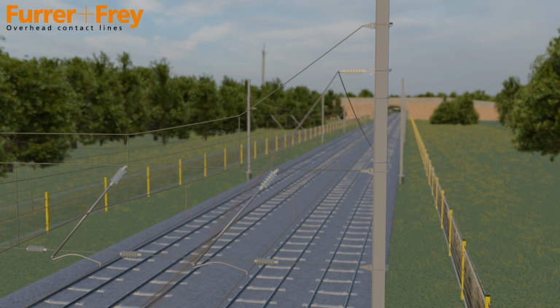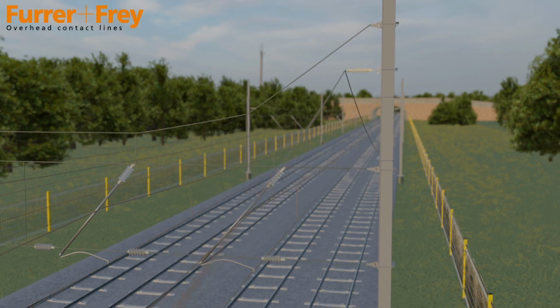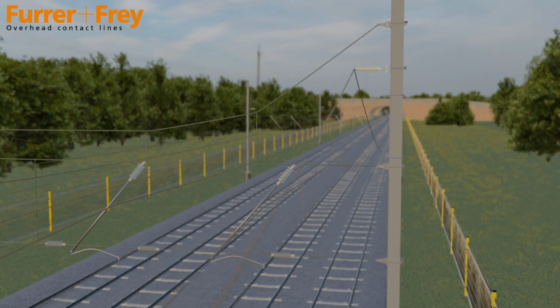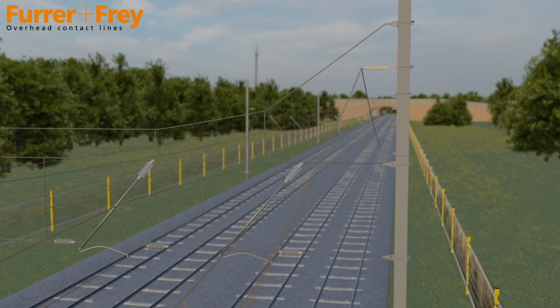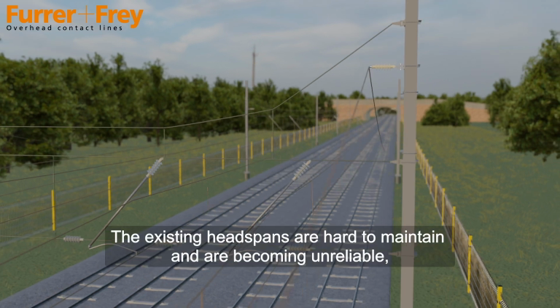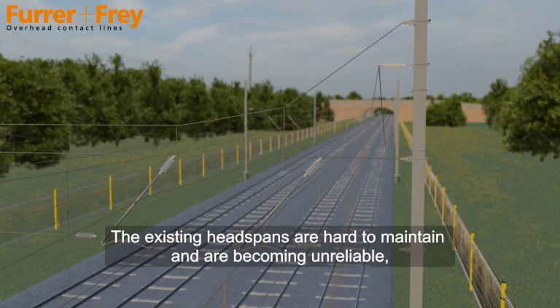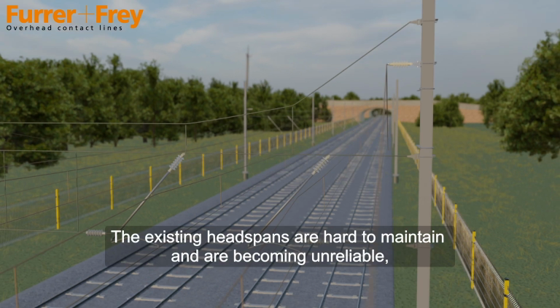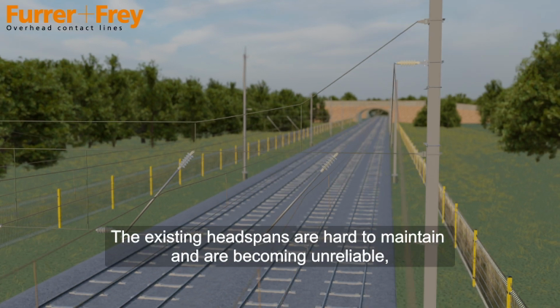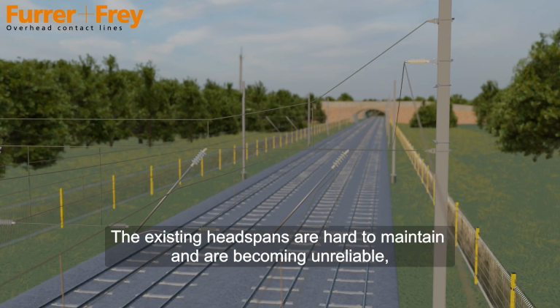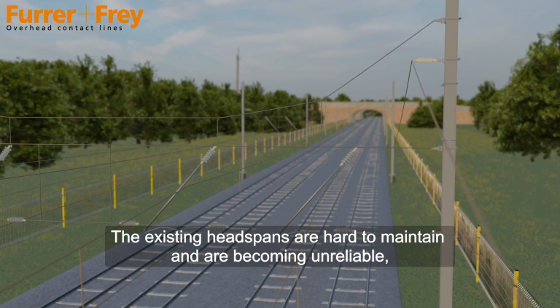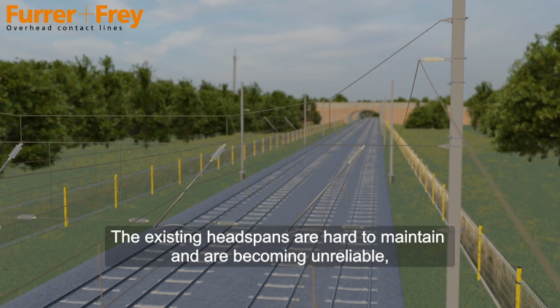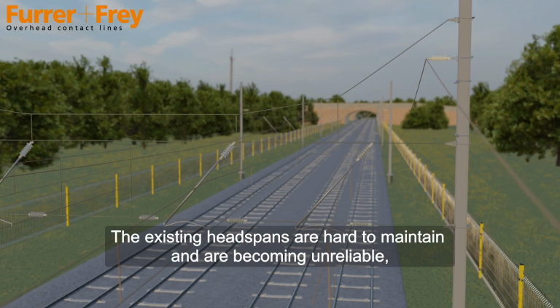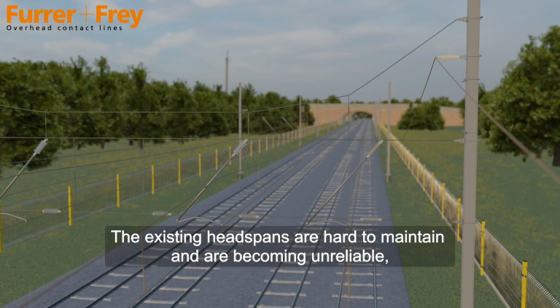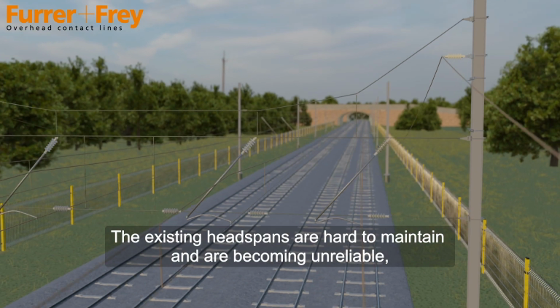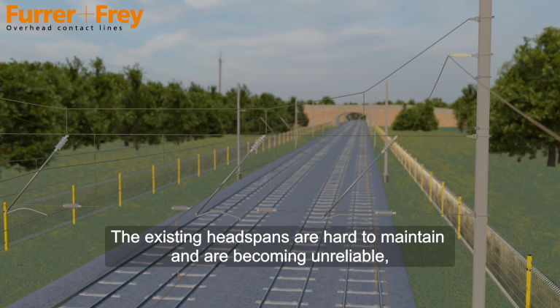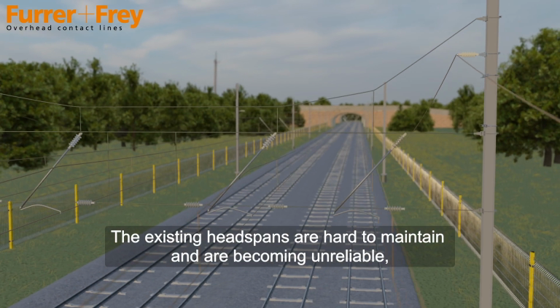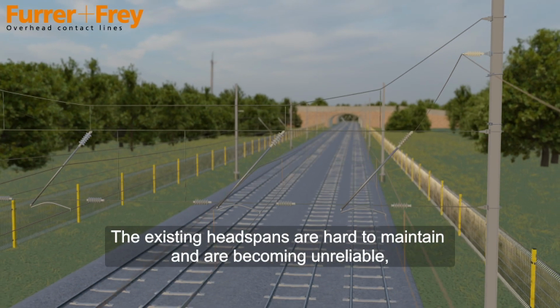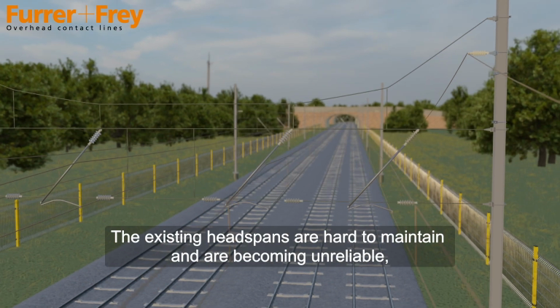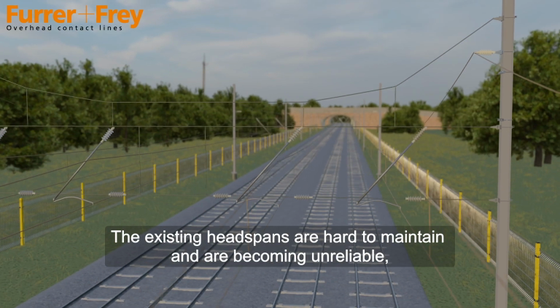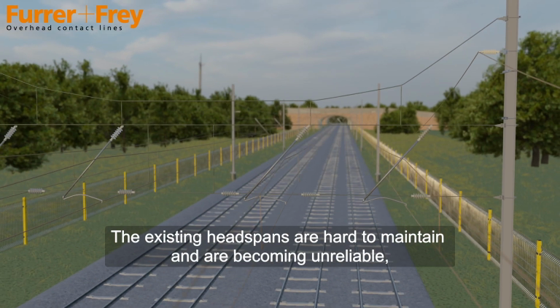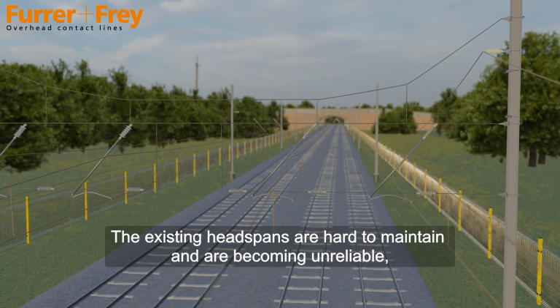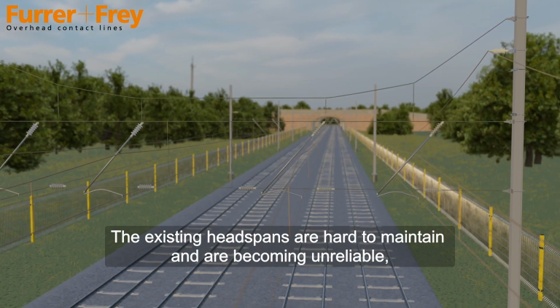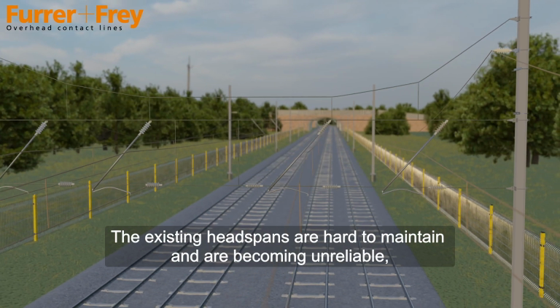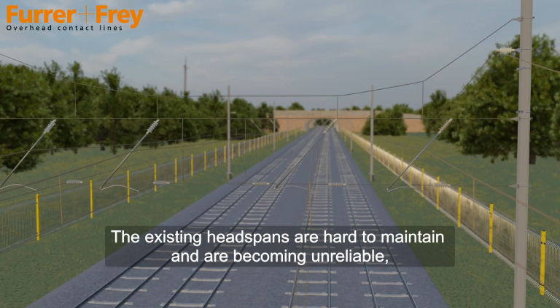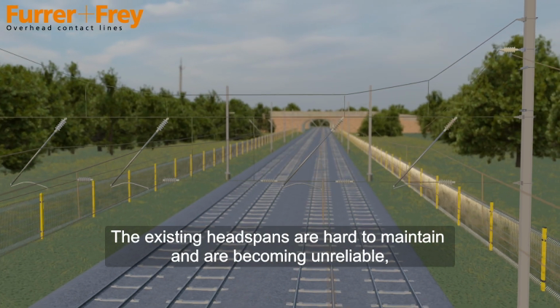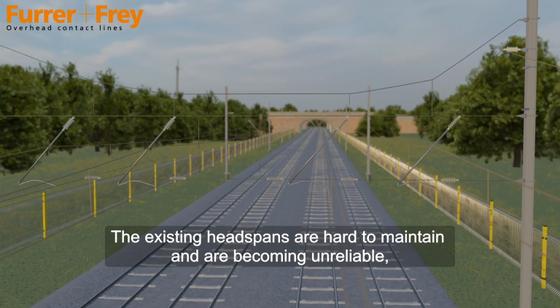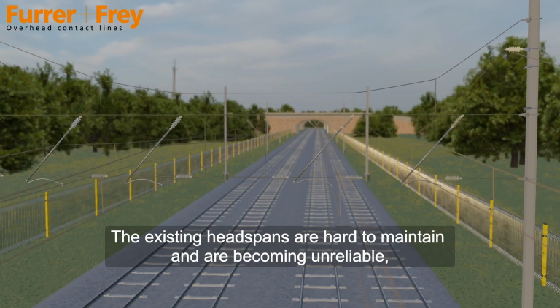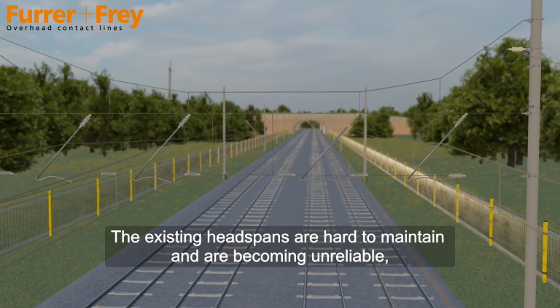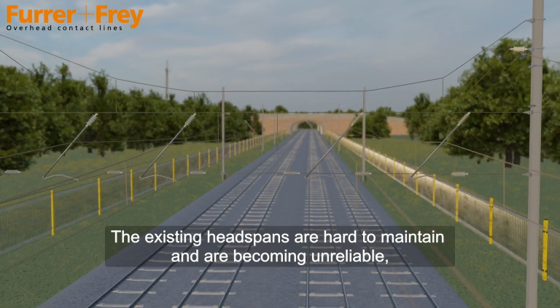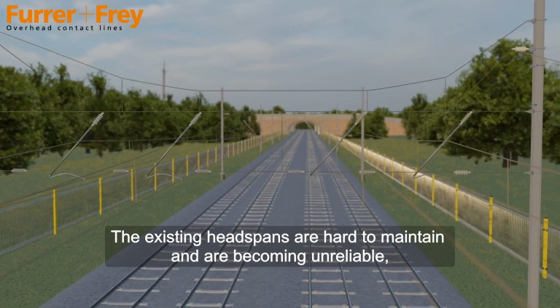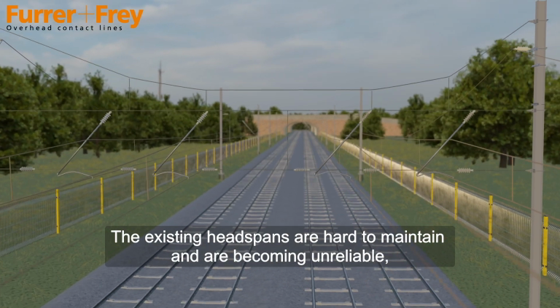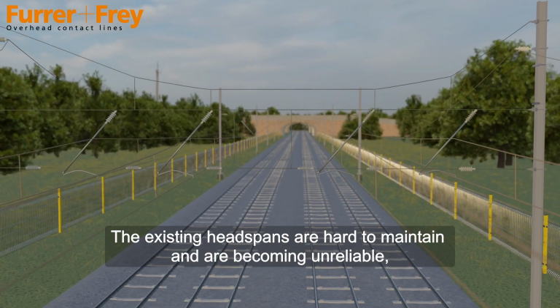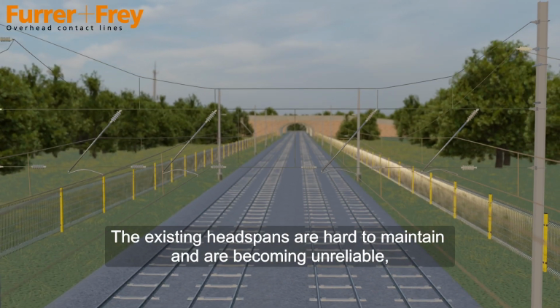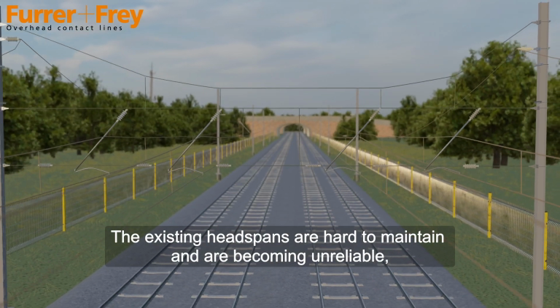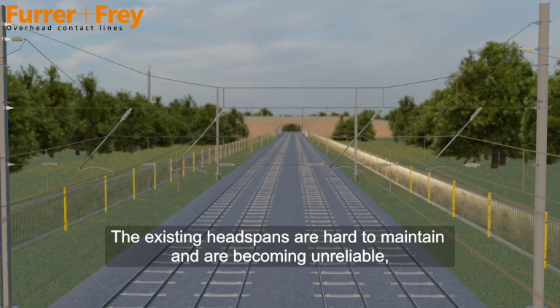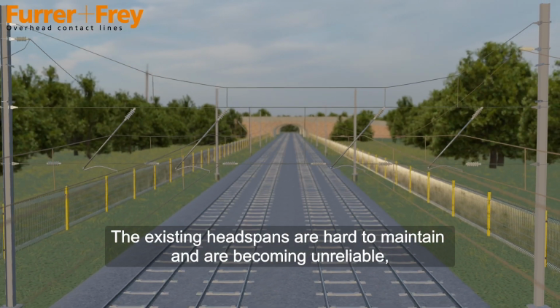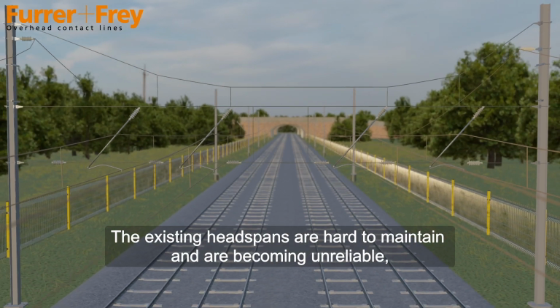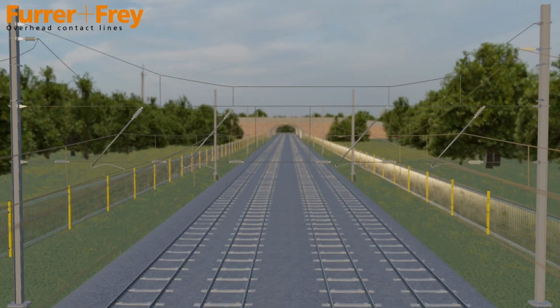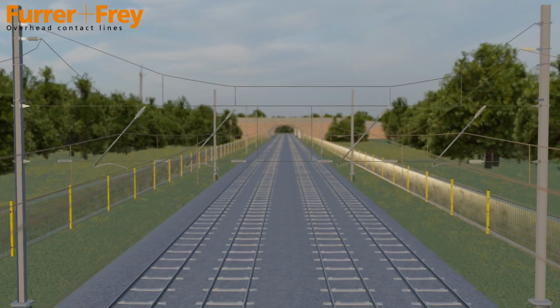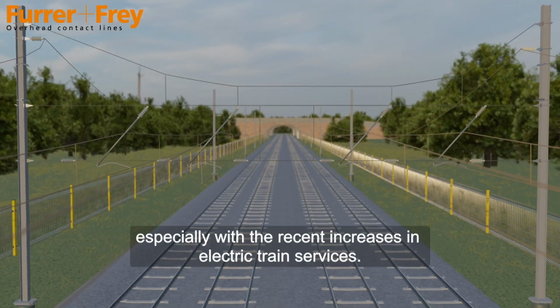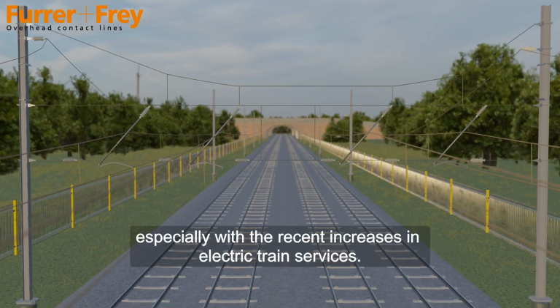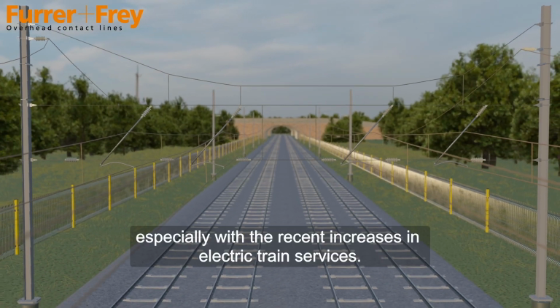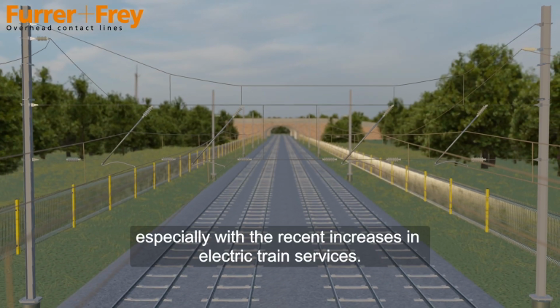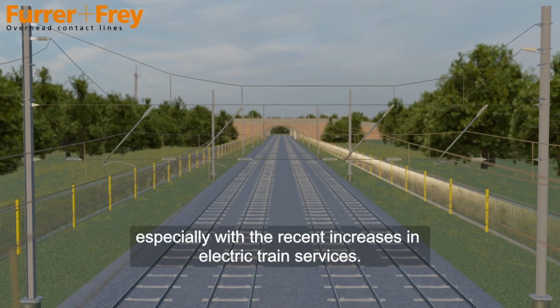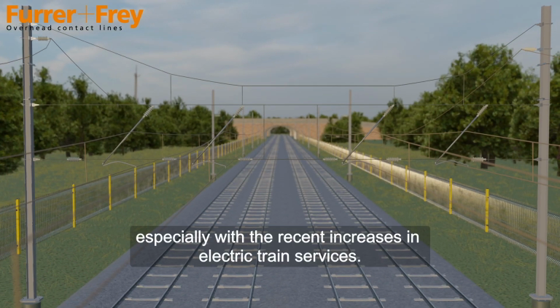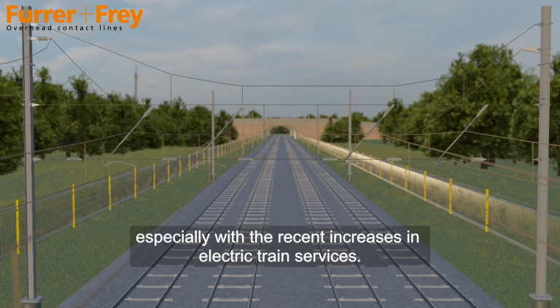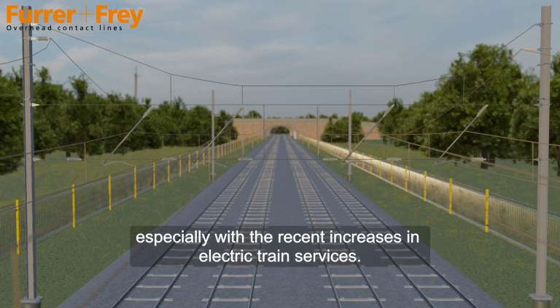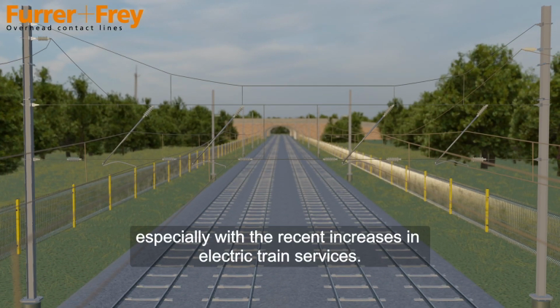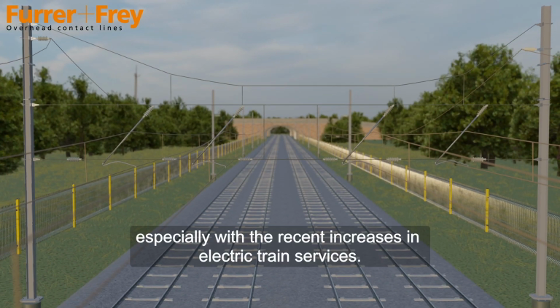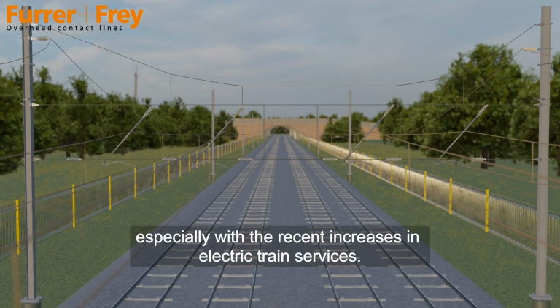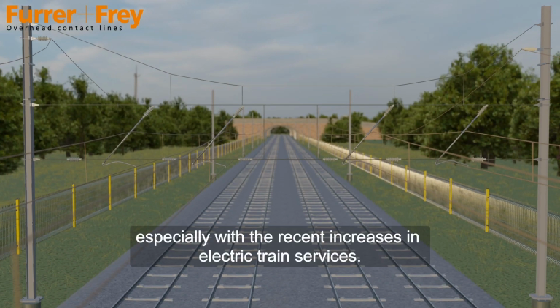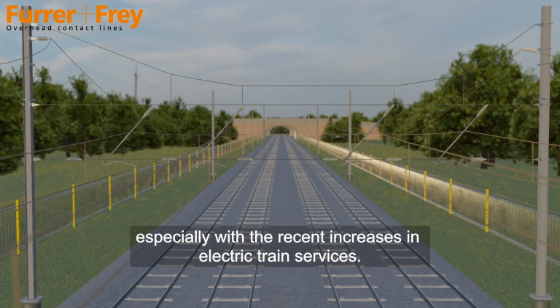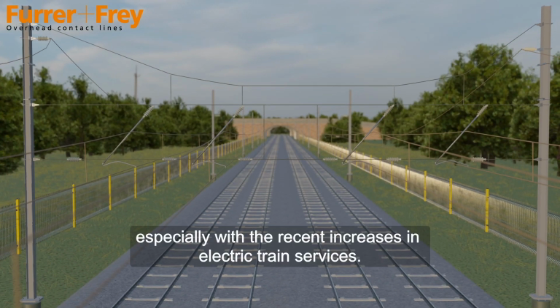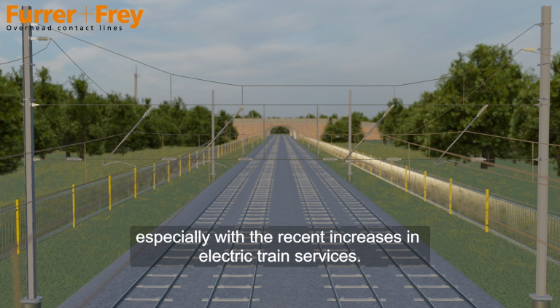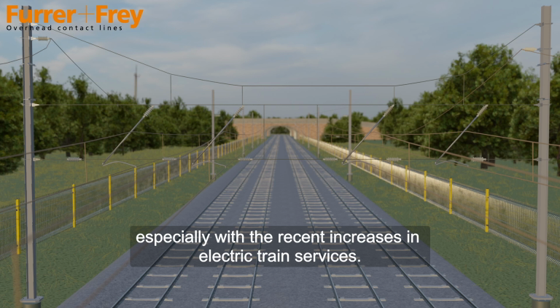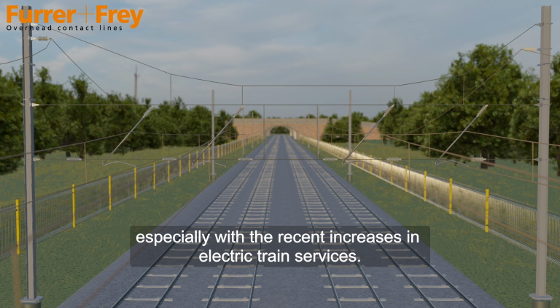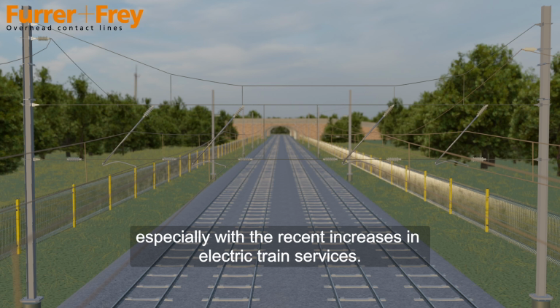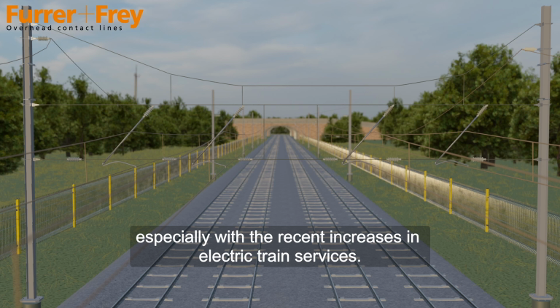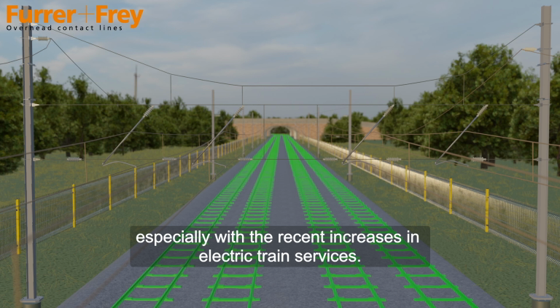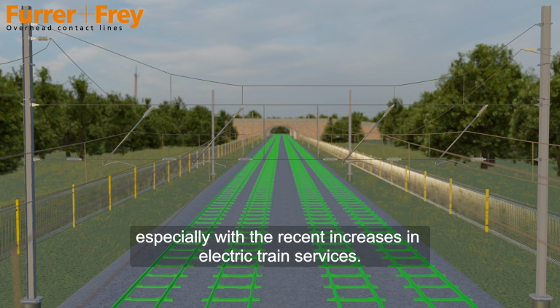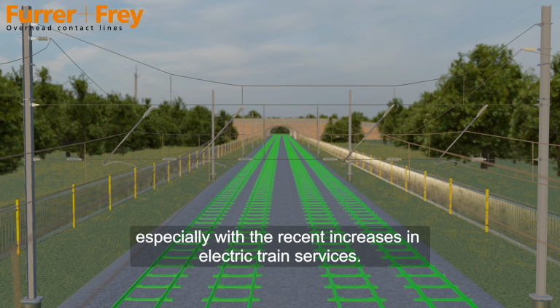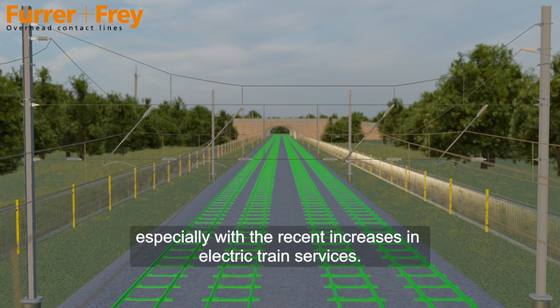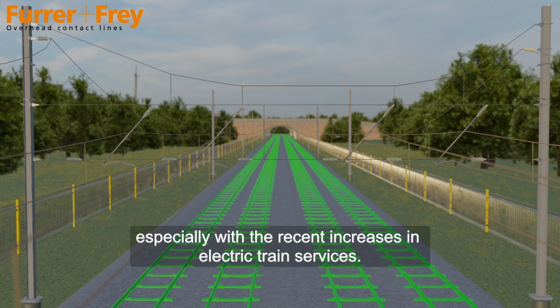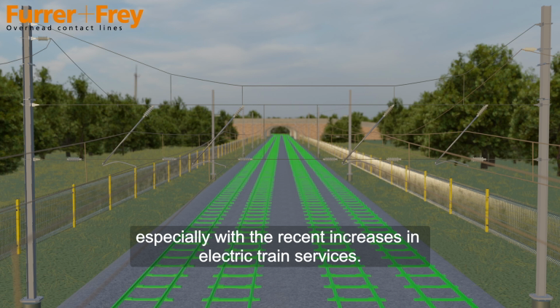The existing headspans are hard to maintain and are becoming unreliable, especially with the recent increases in electric train services.